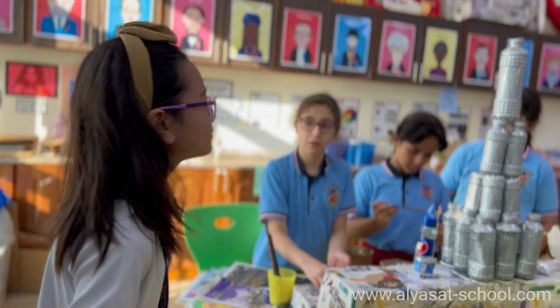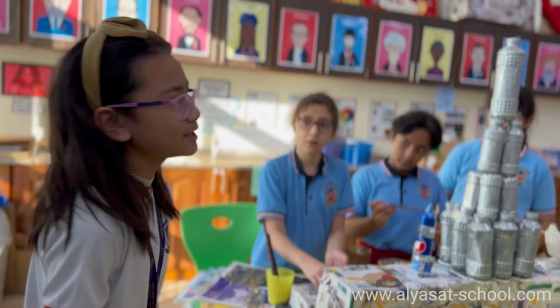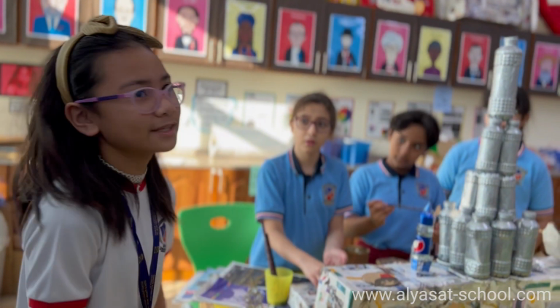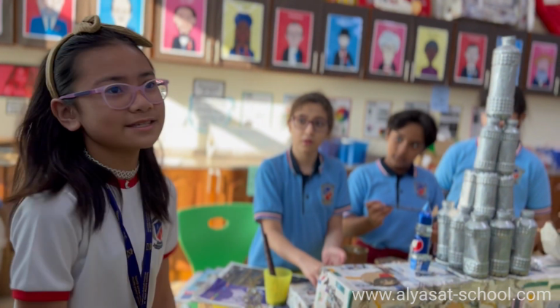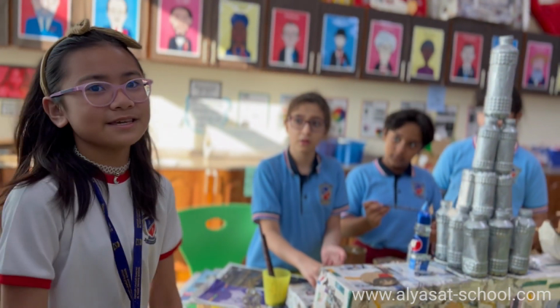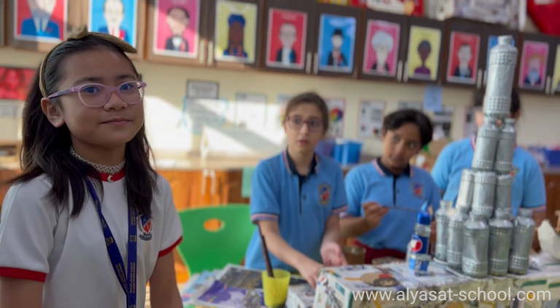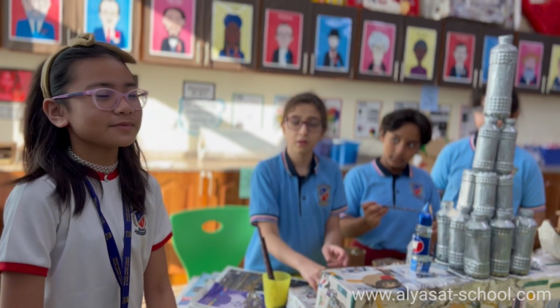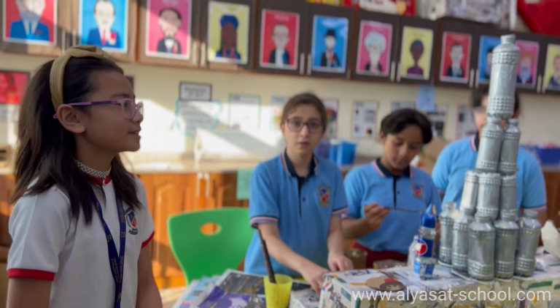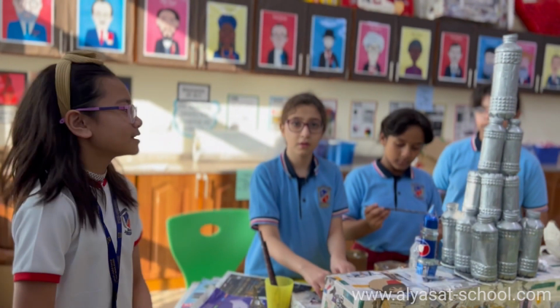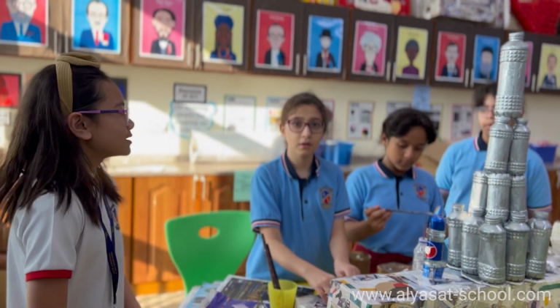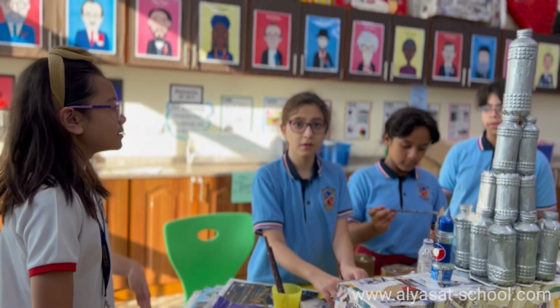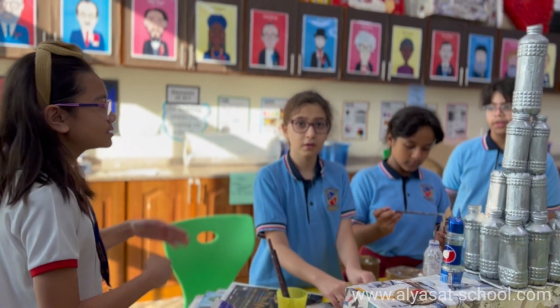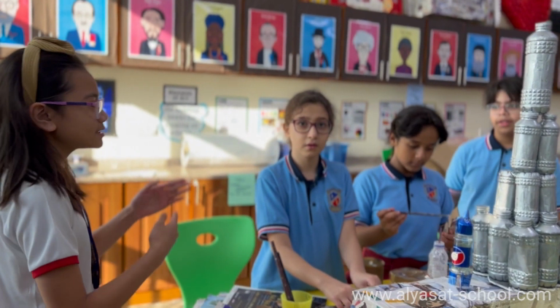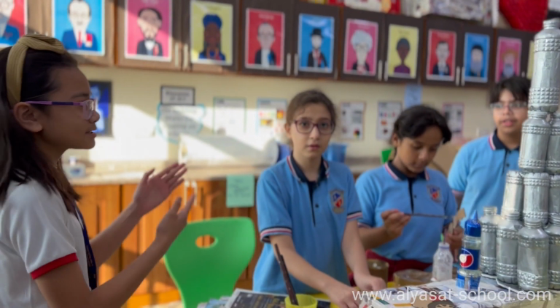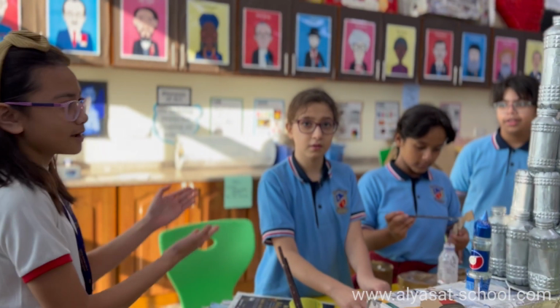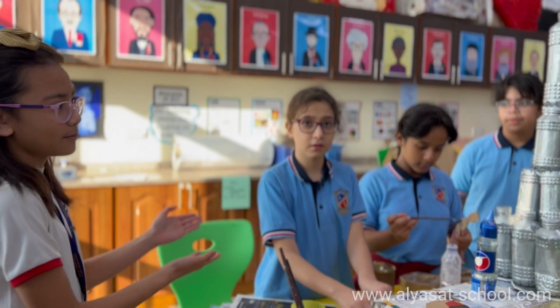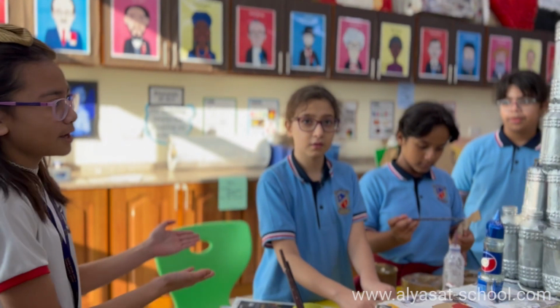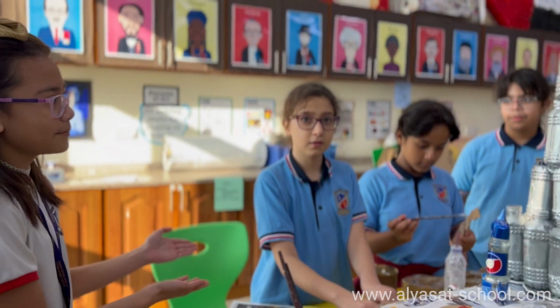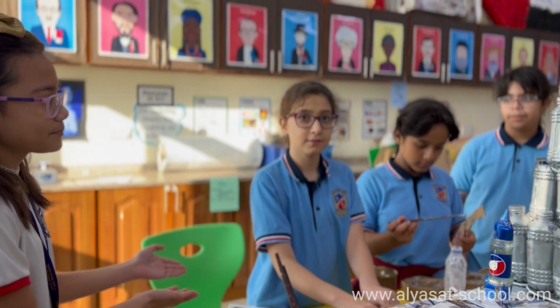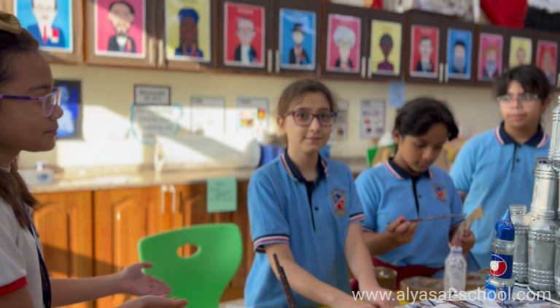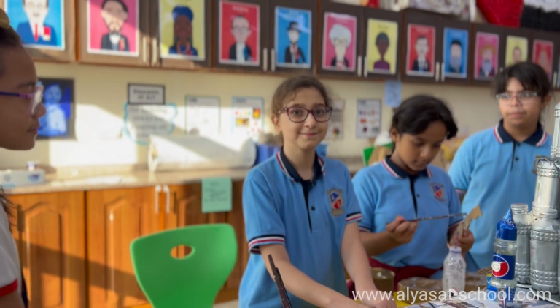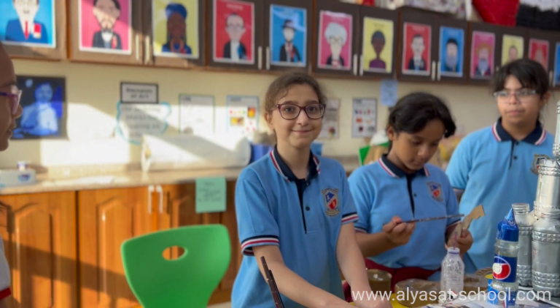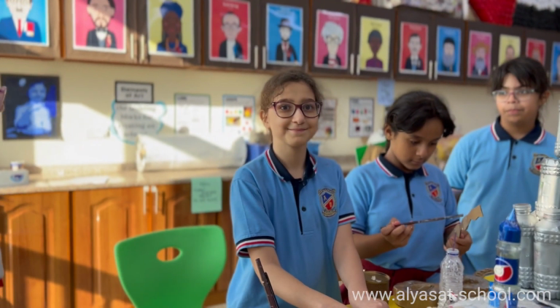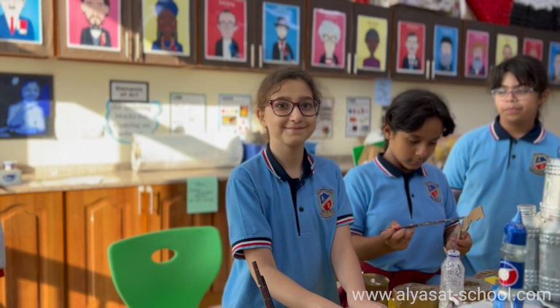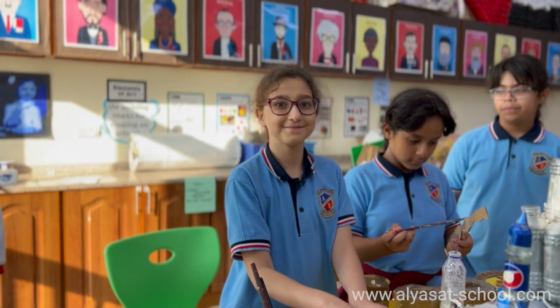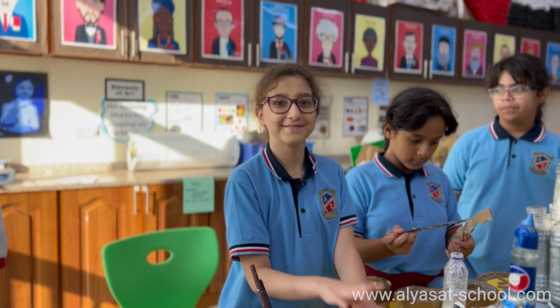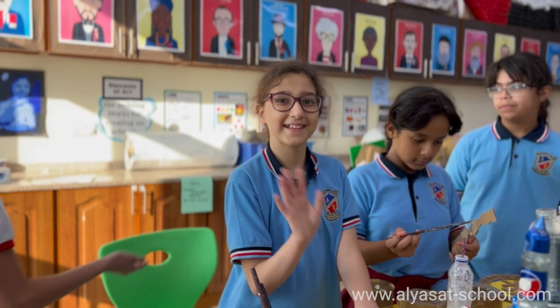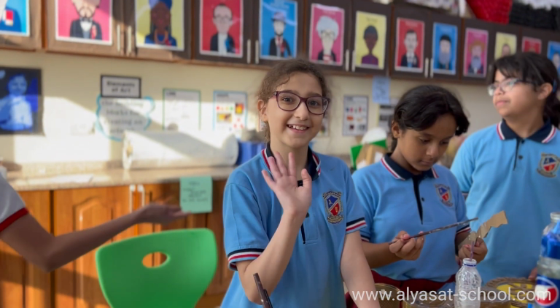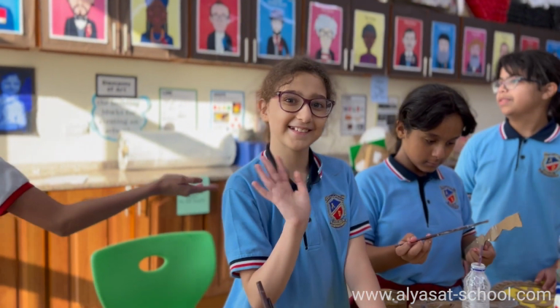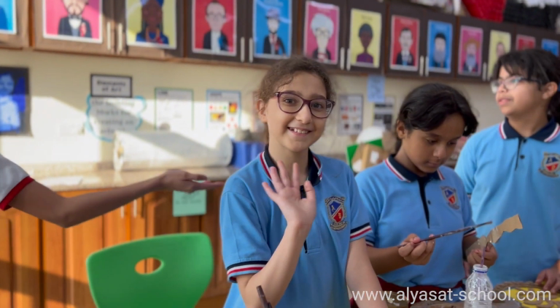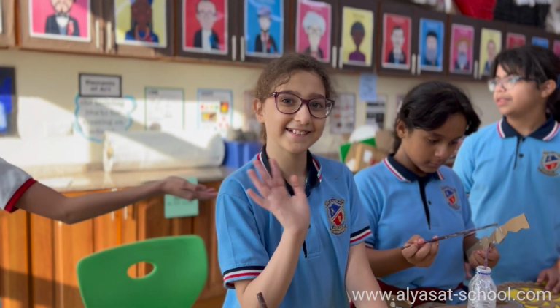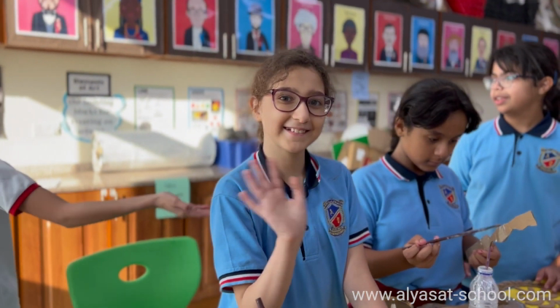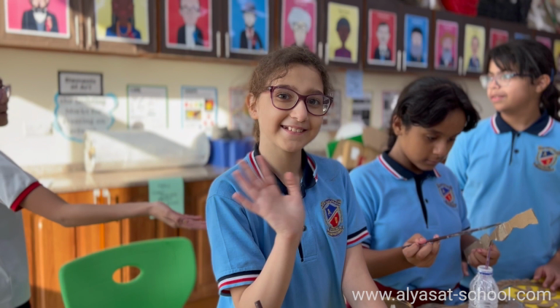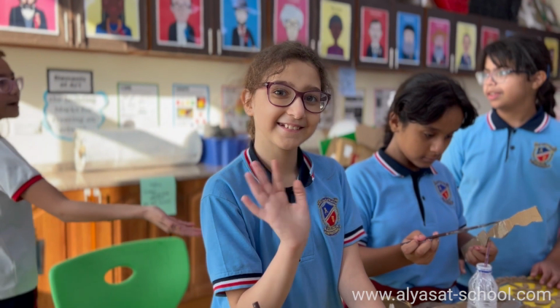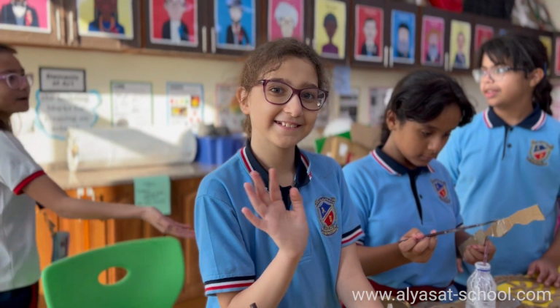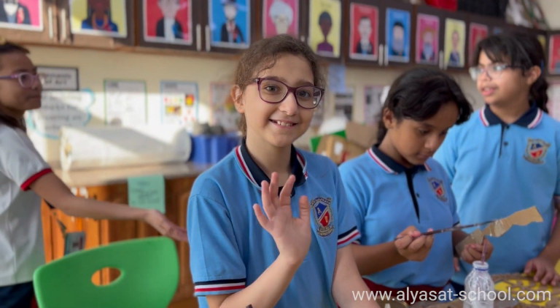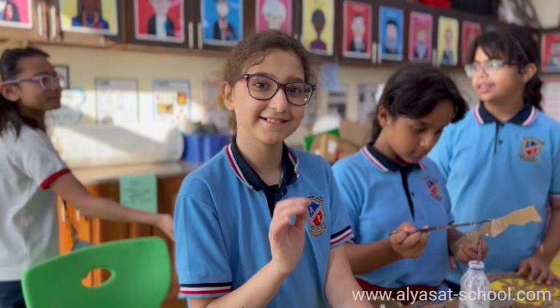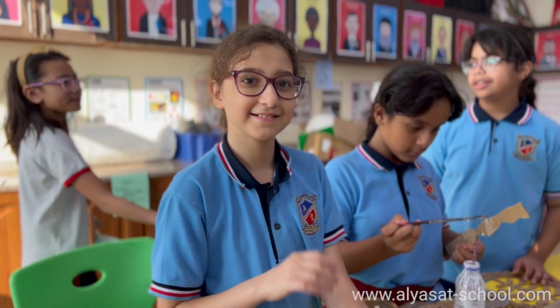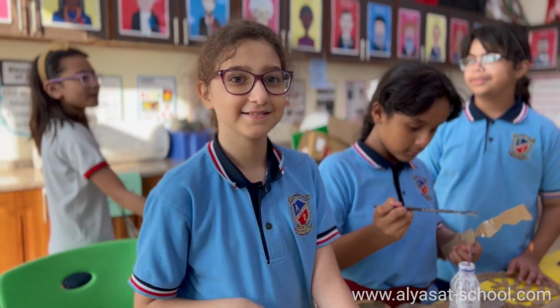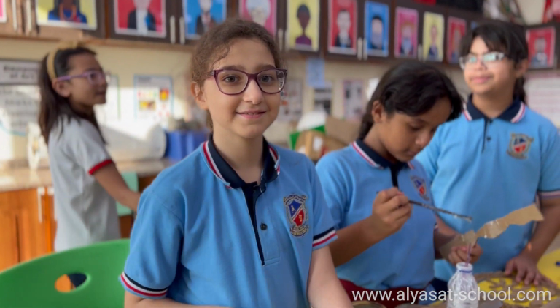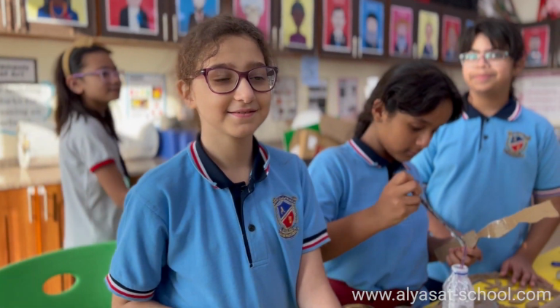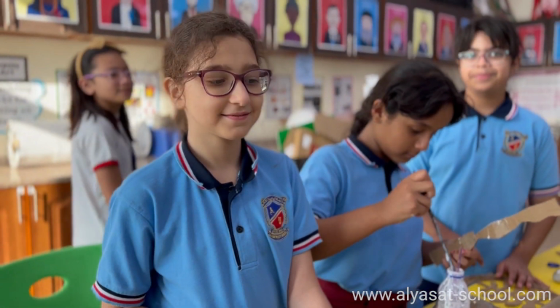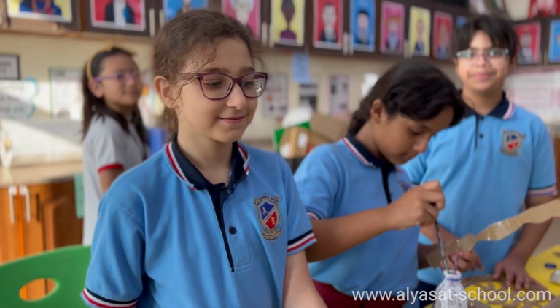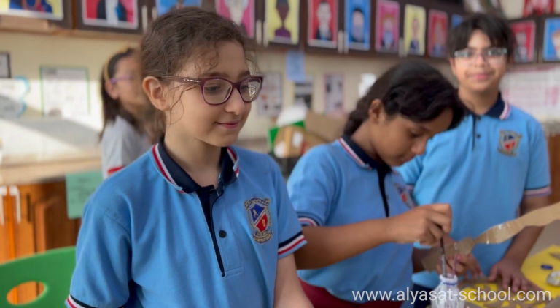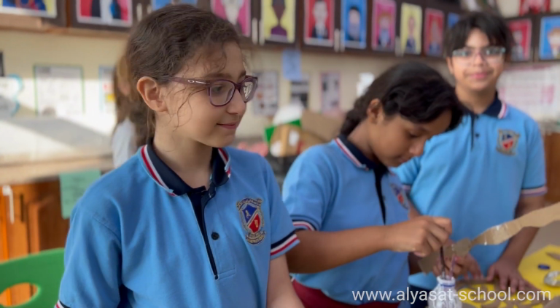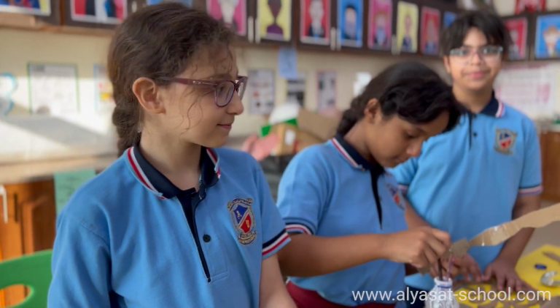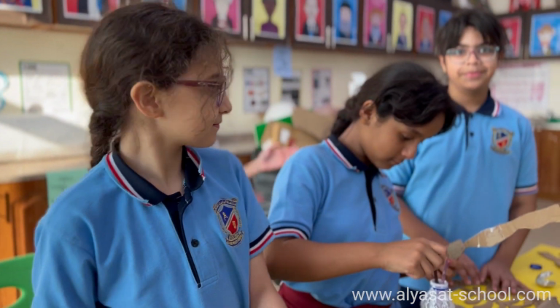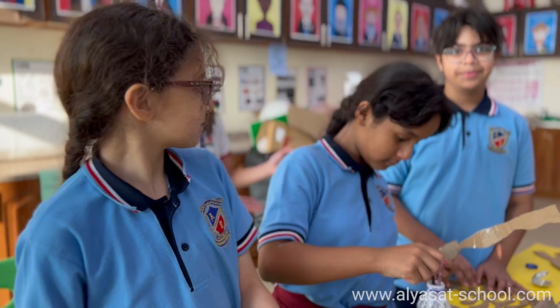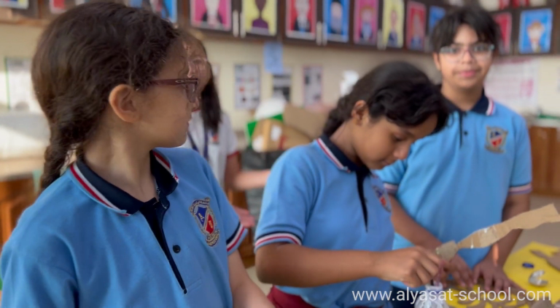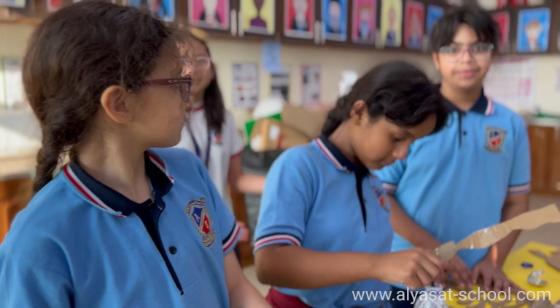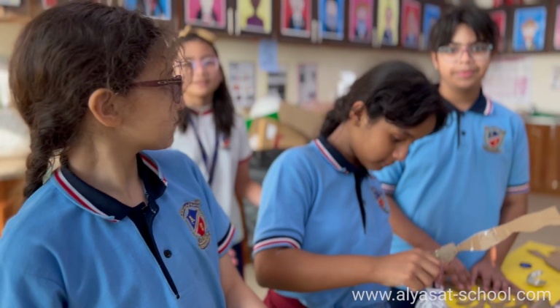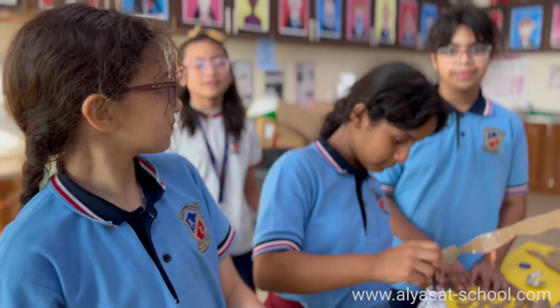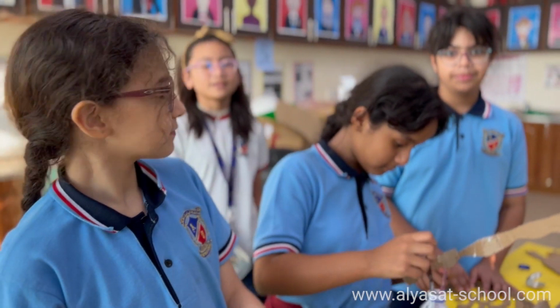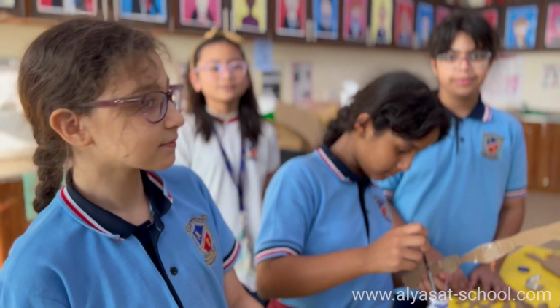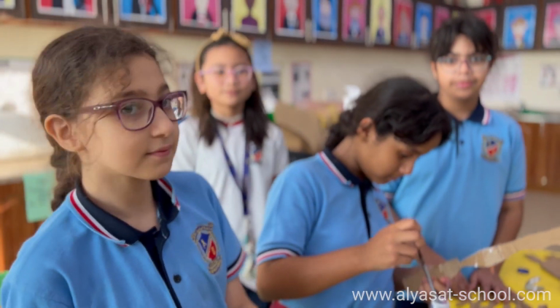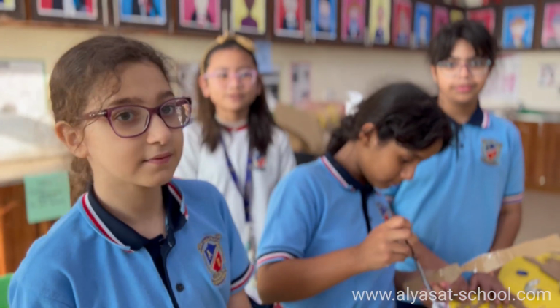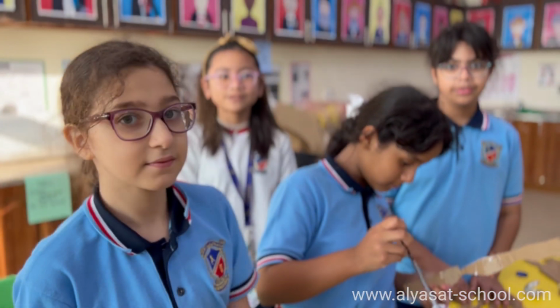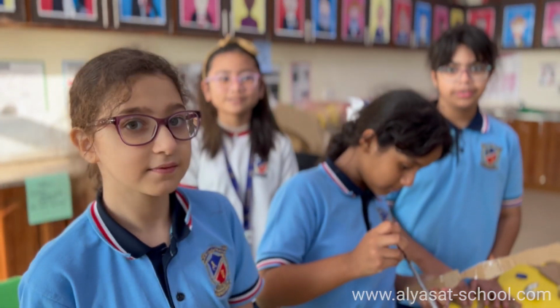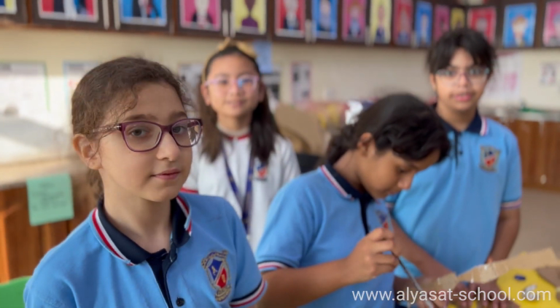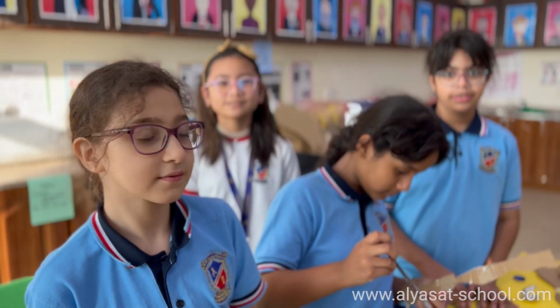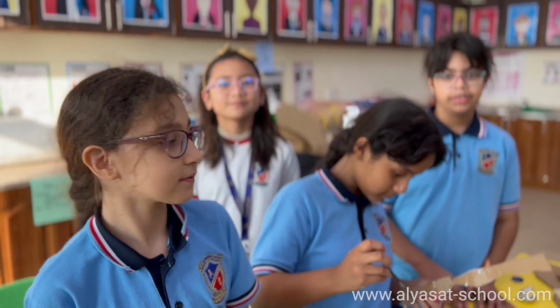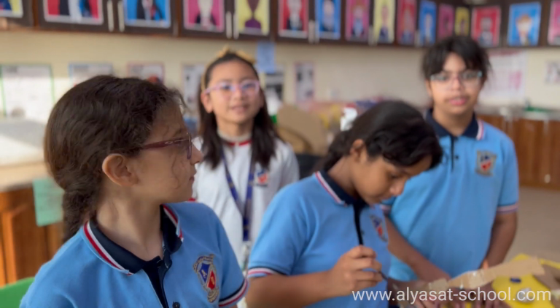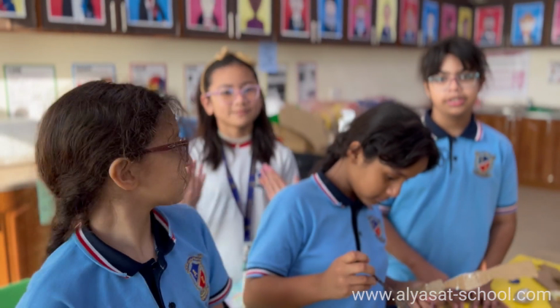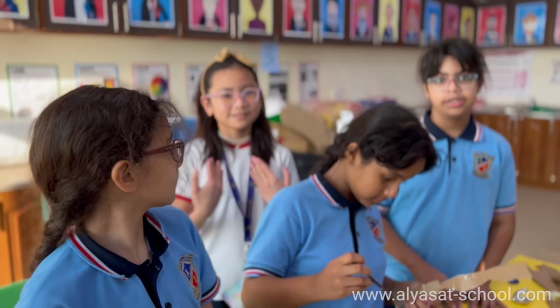Meet the team. This is Sama, this is Wadima, and this is Moza. And my name is Larine.